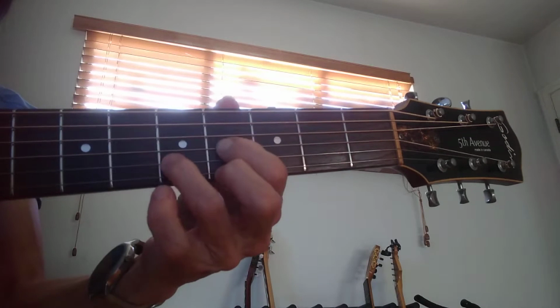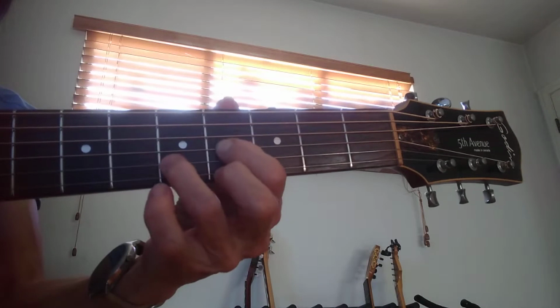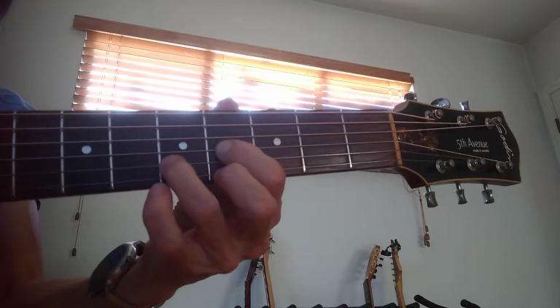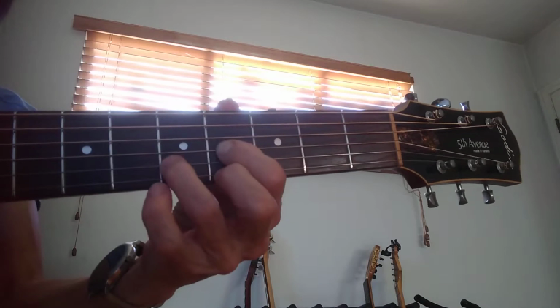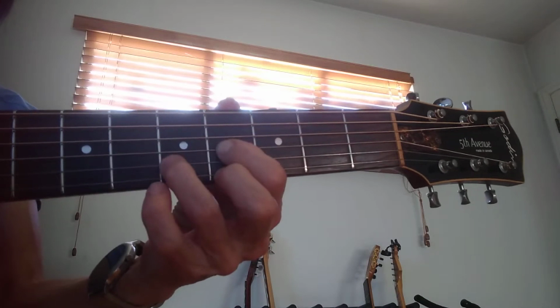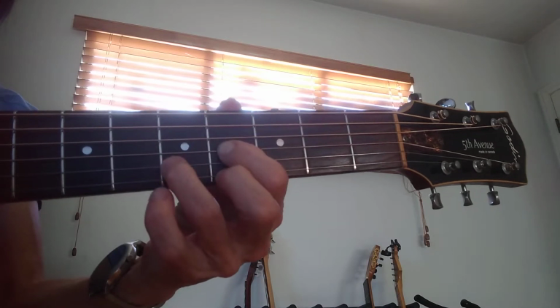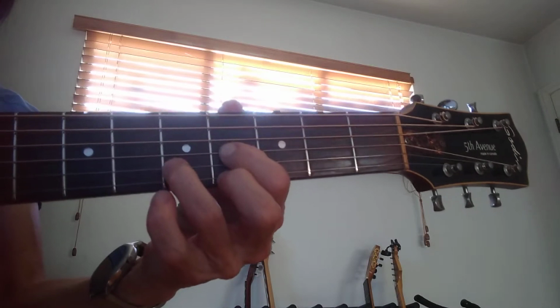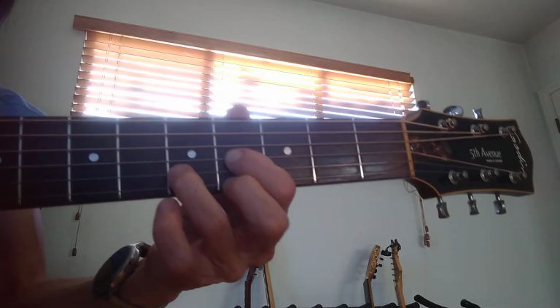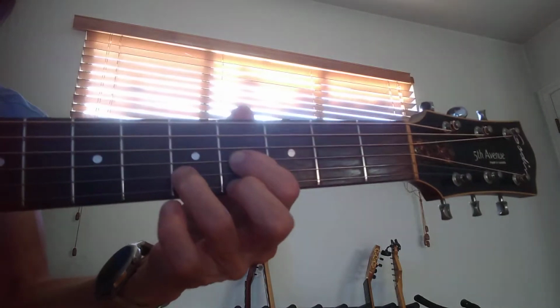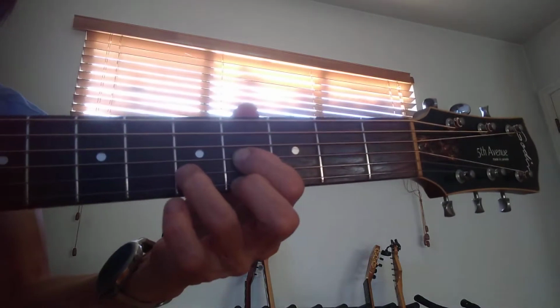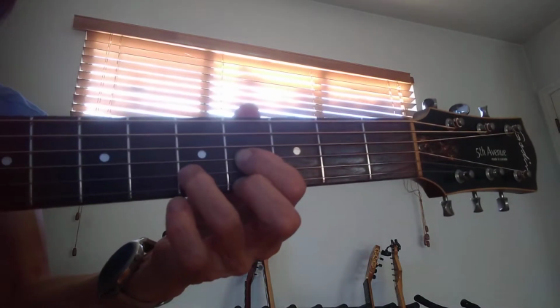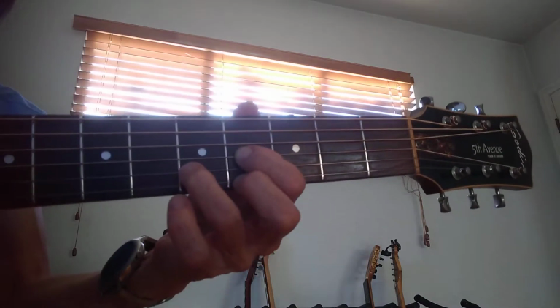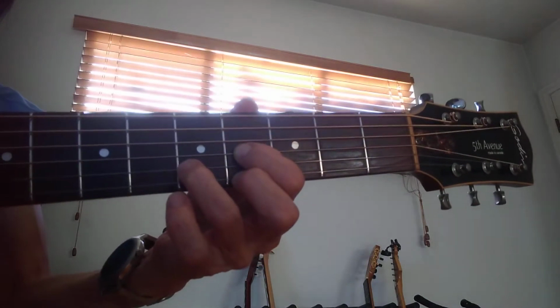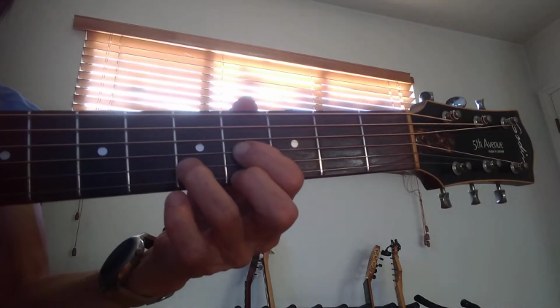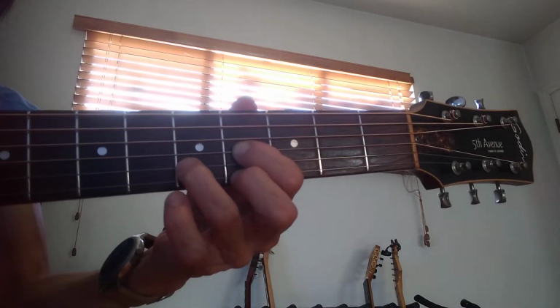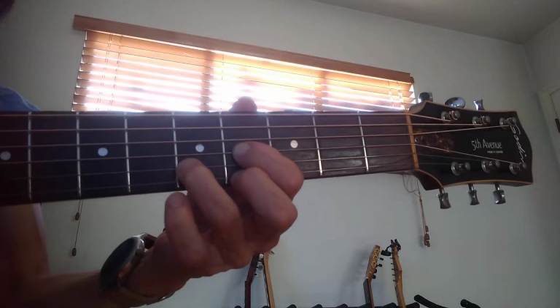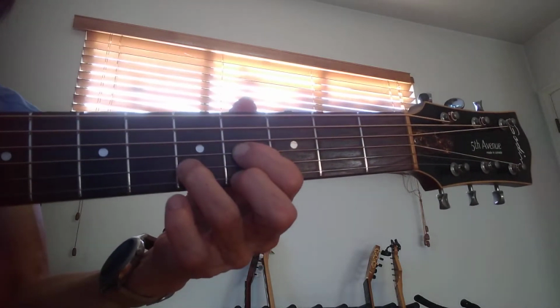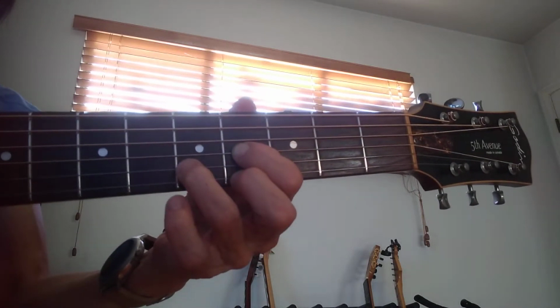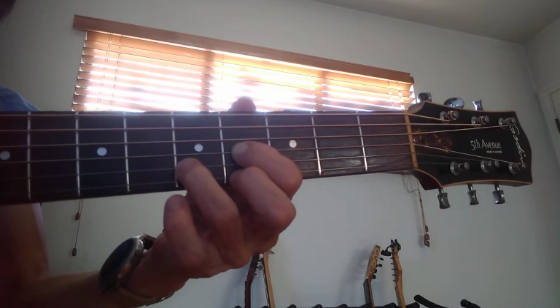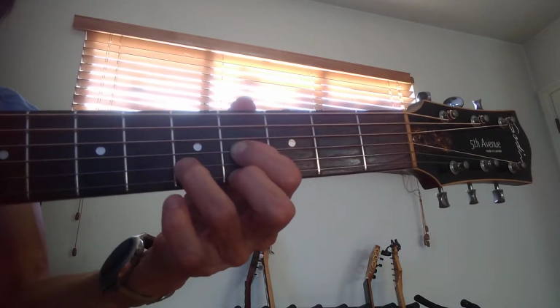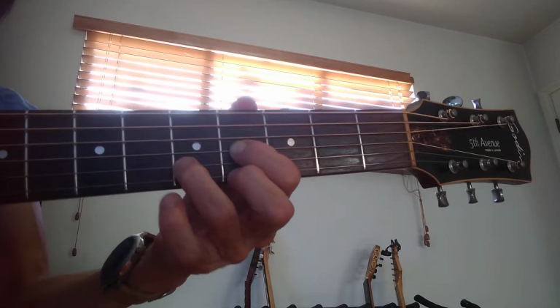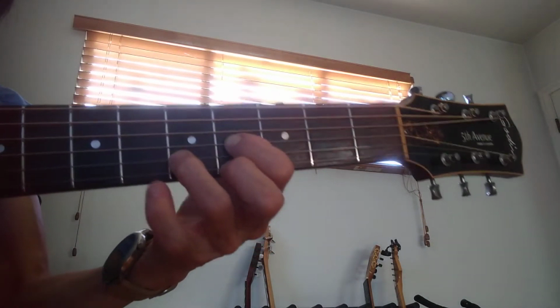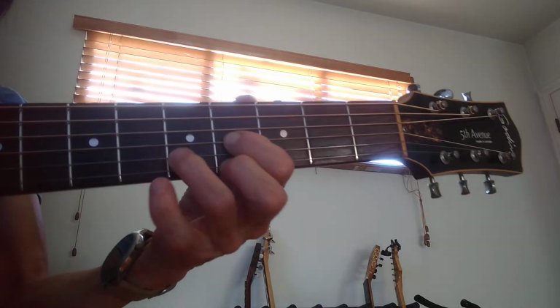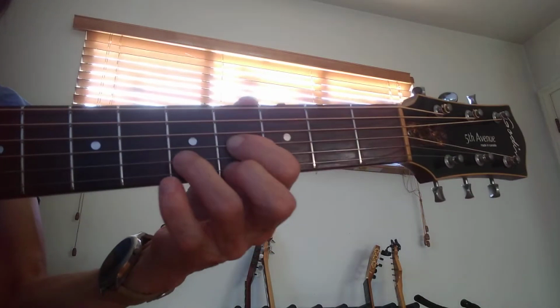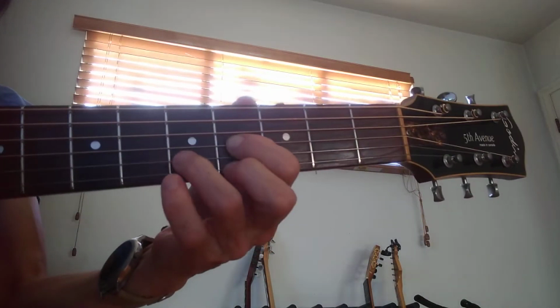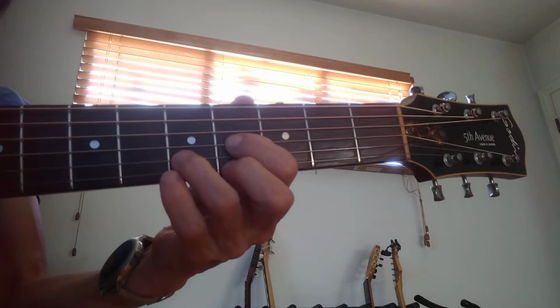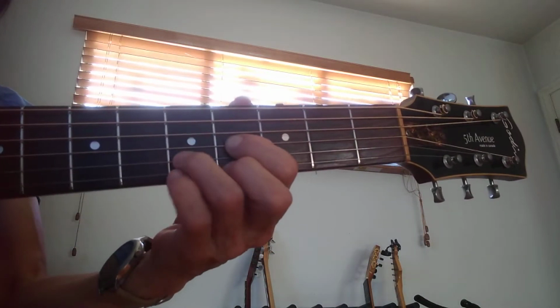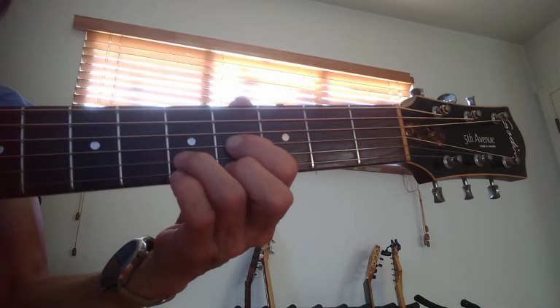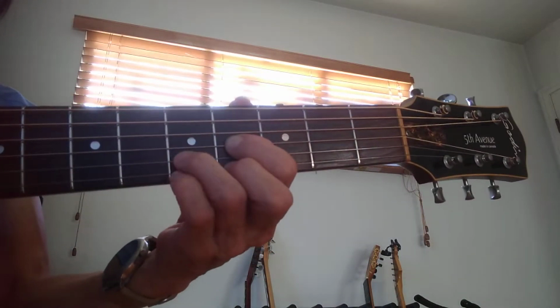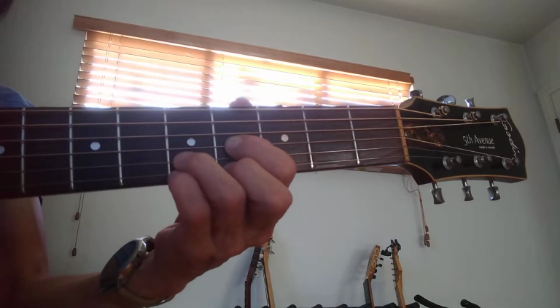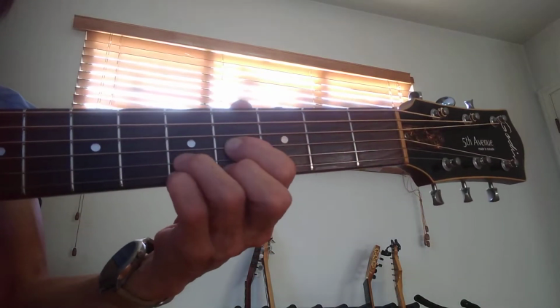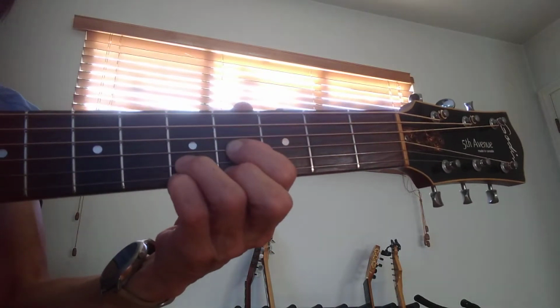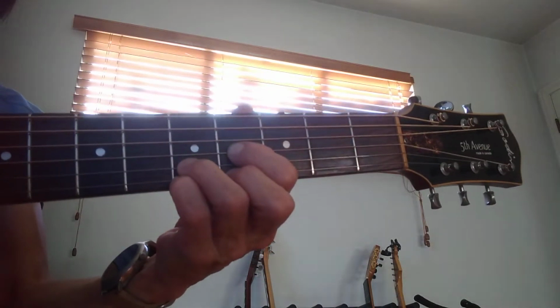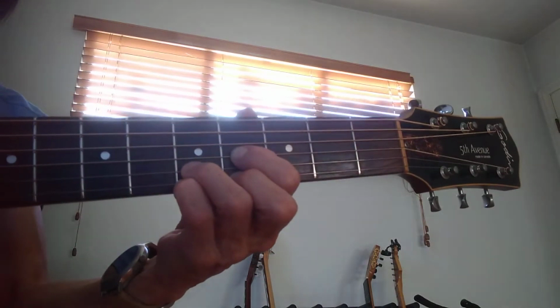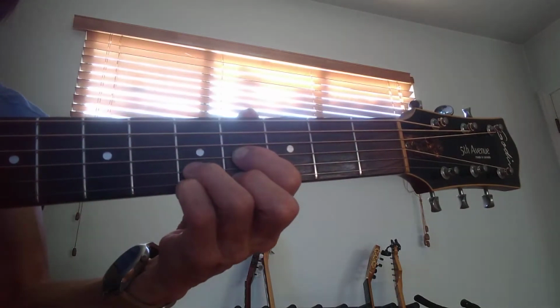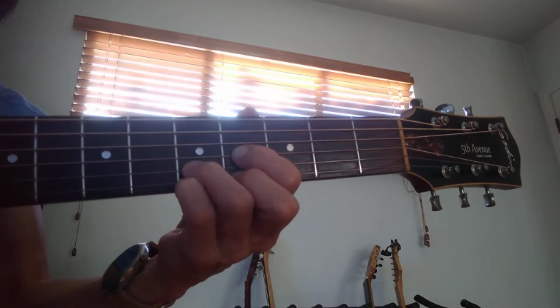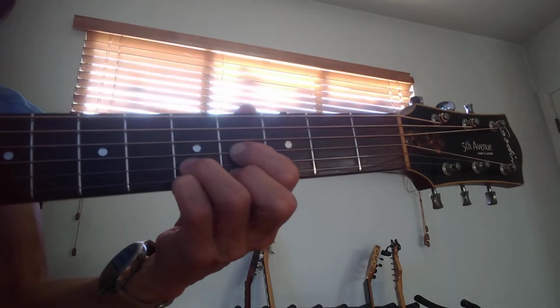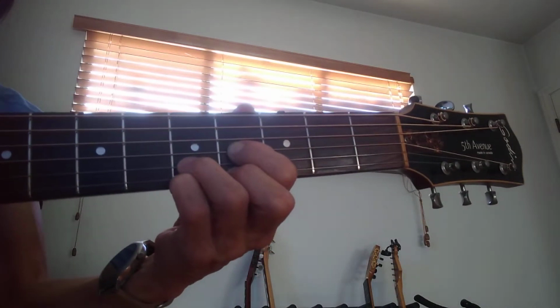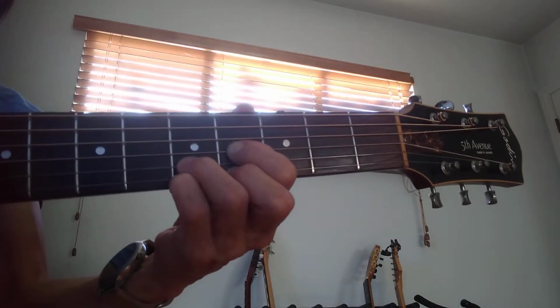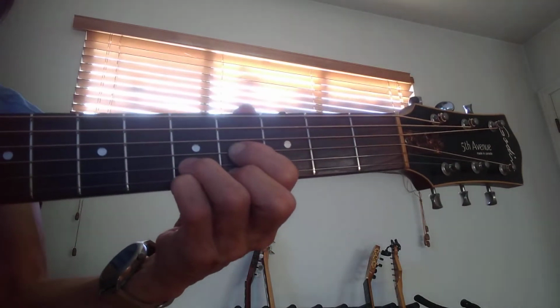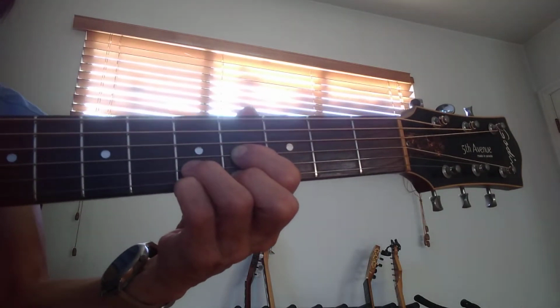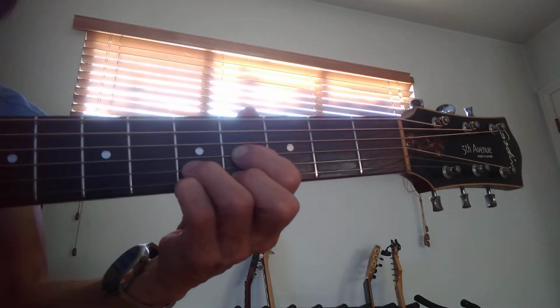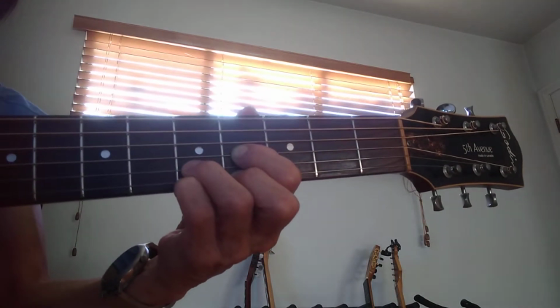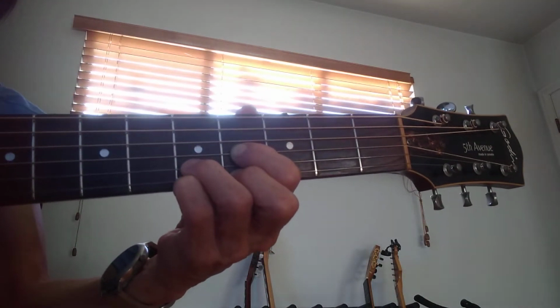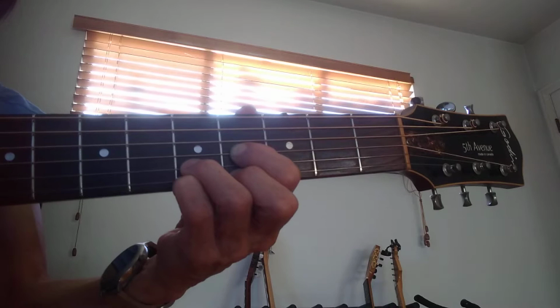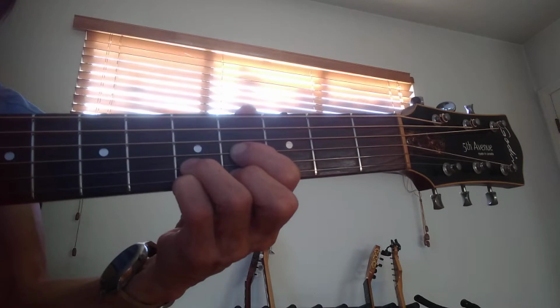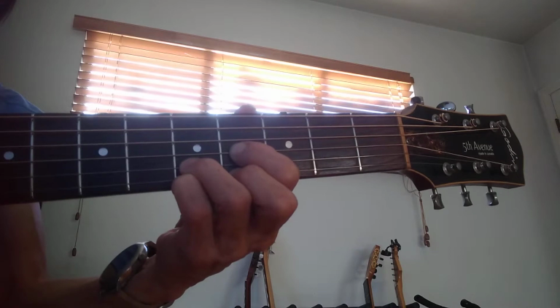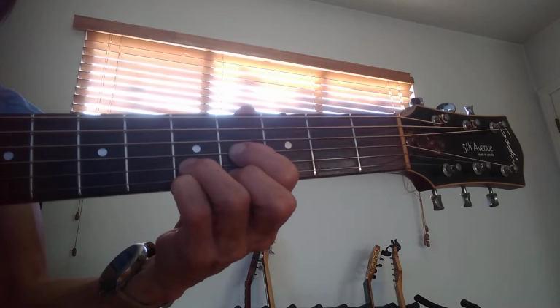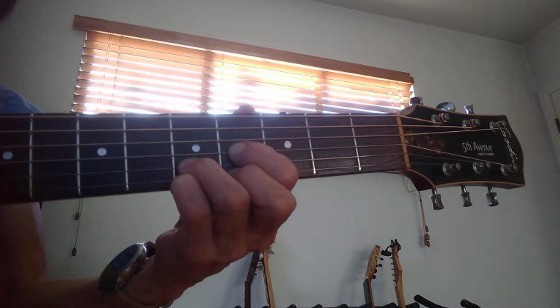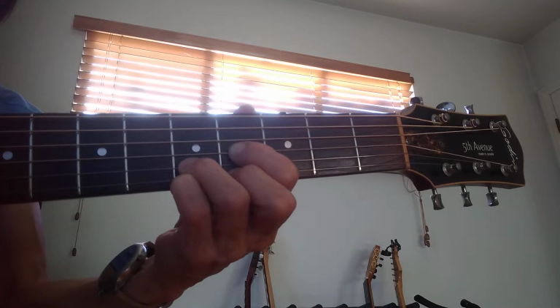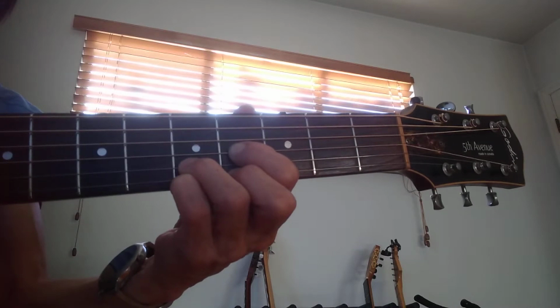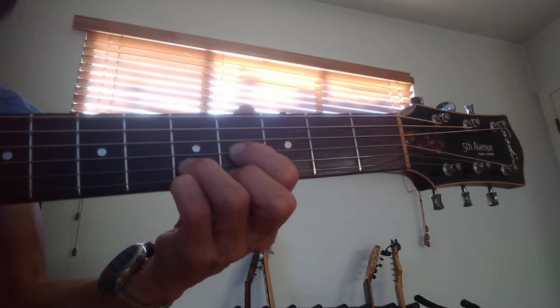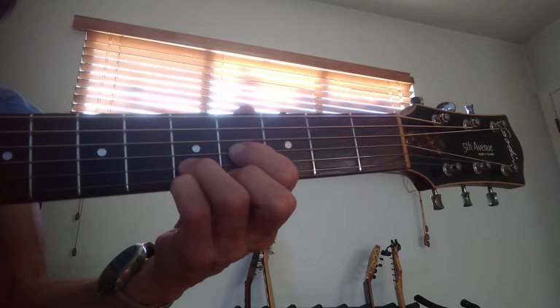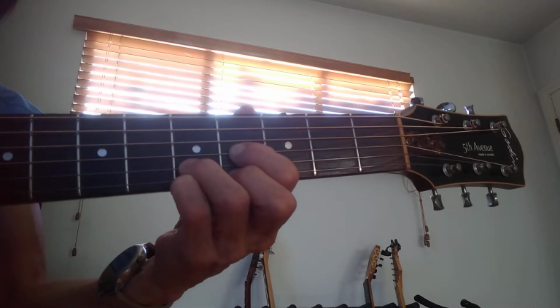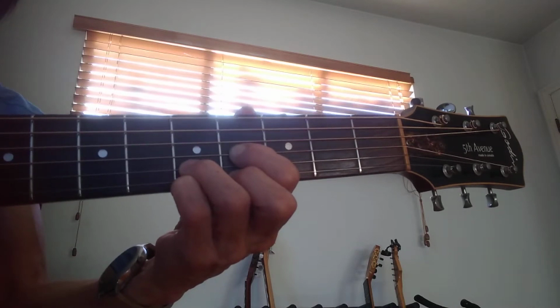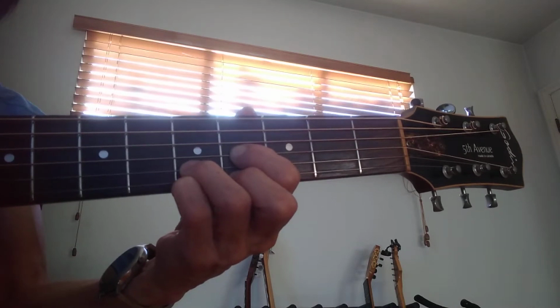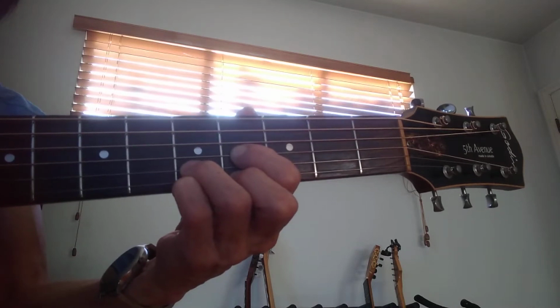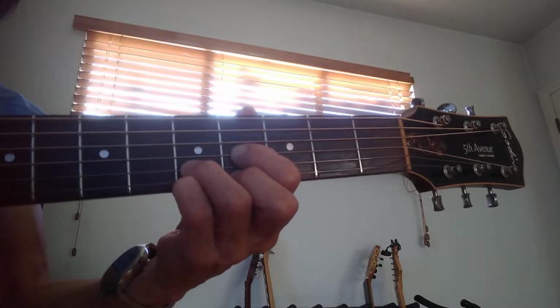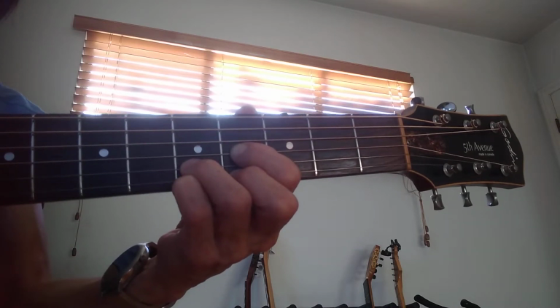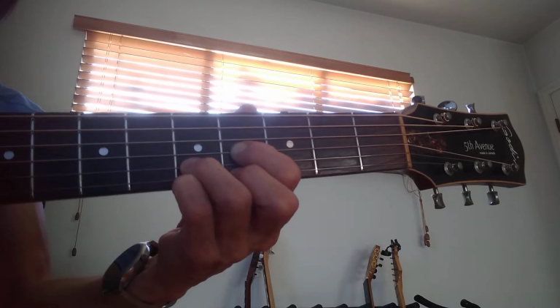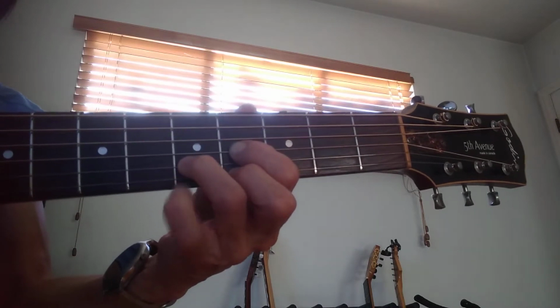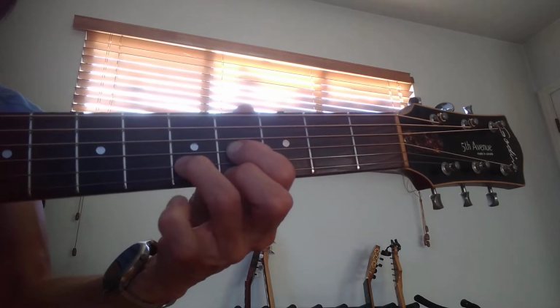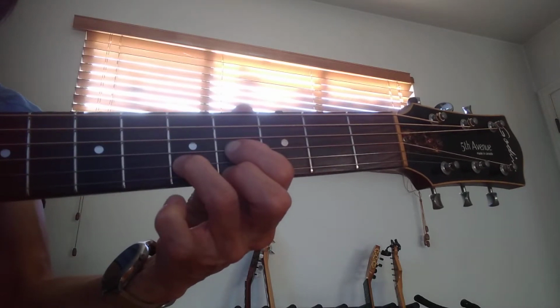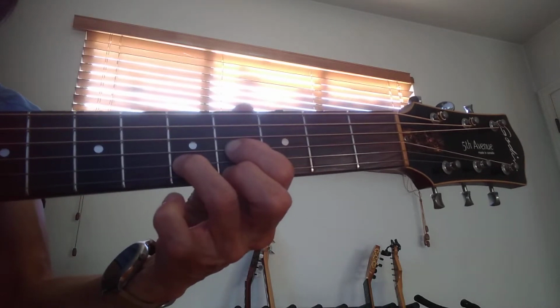So here's how it goes slowly, okay? Pinky, pinky, pinky low.